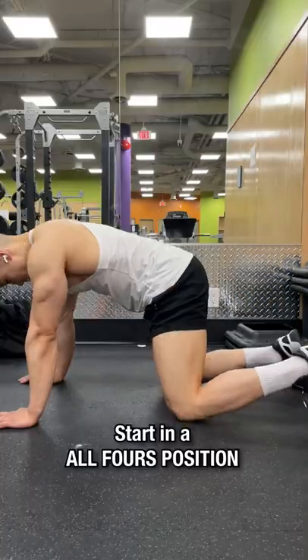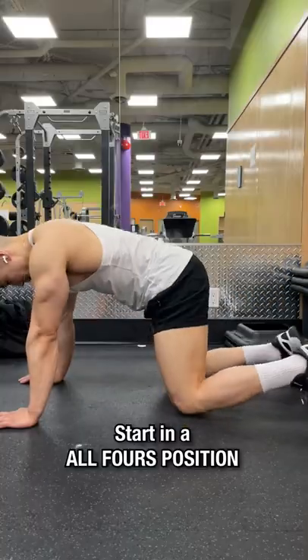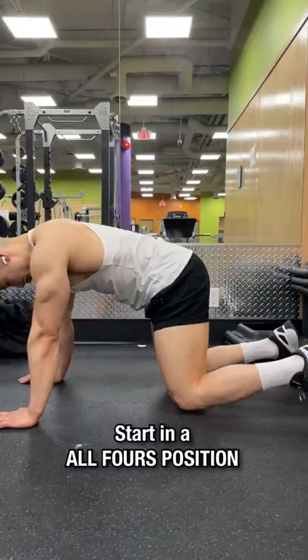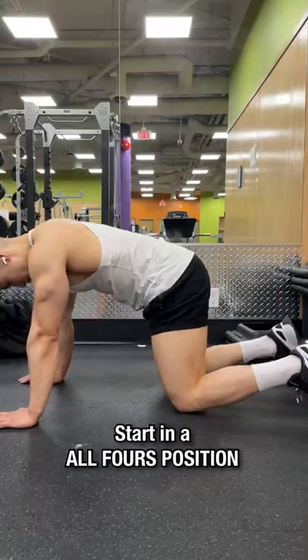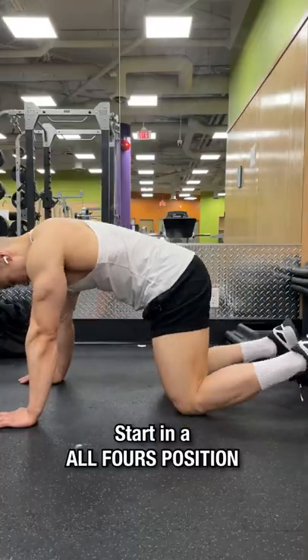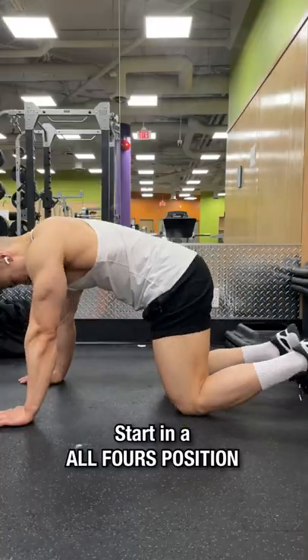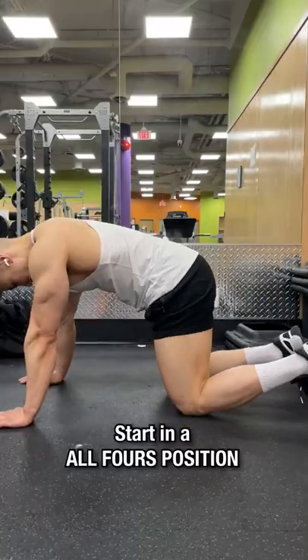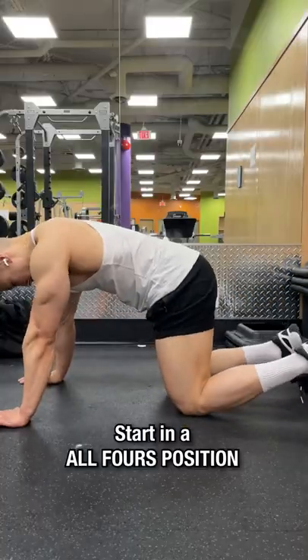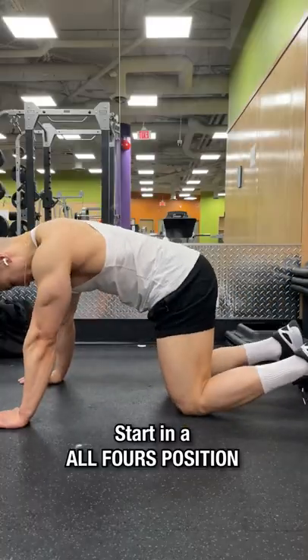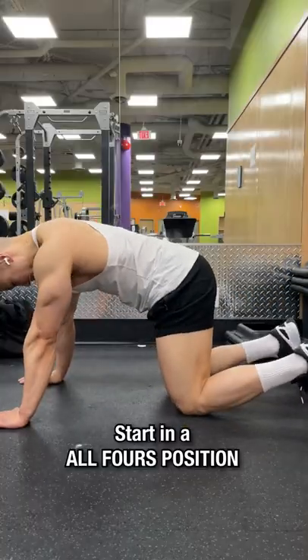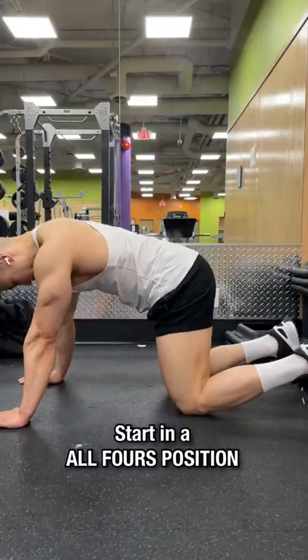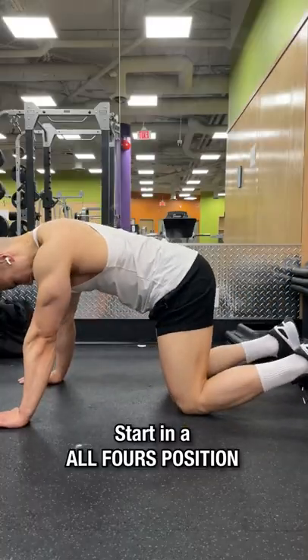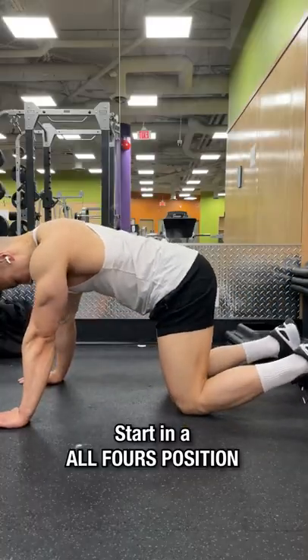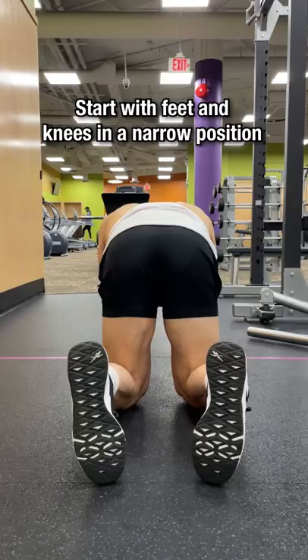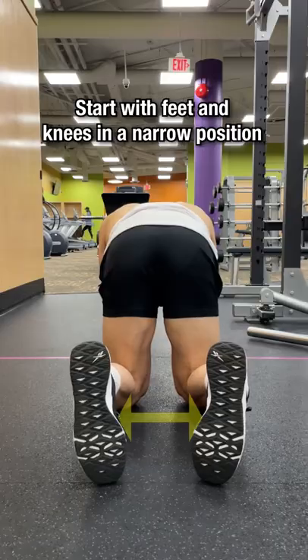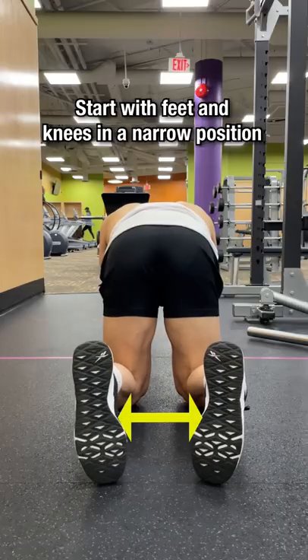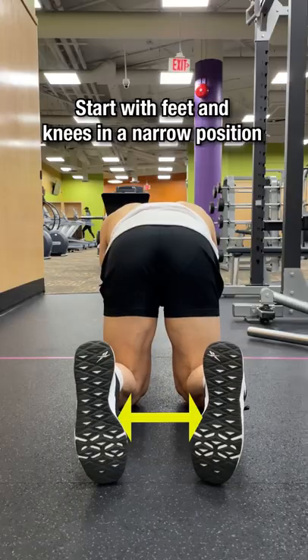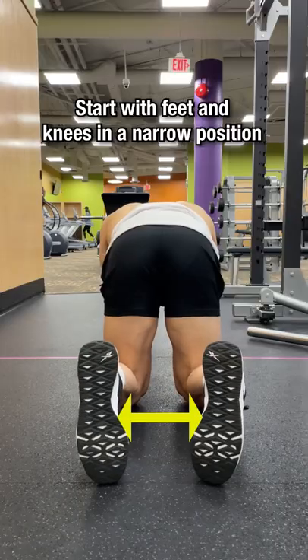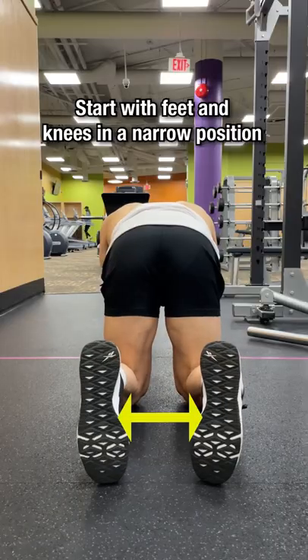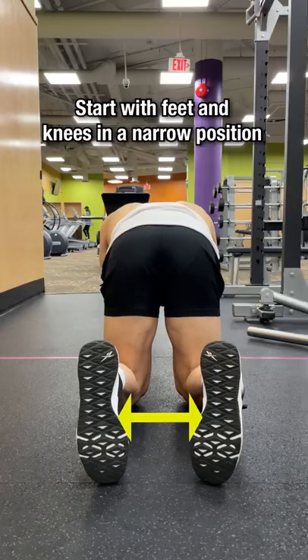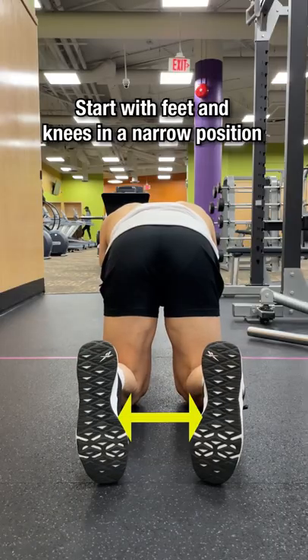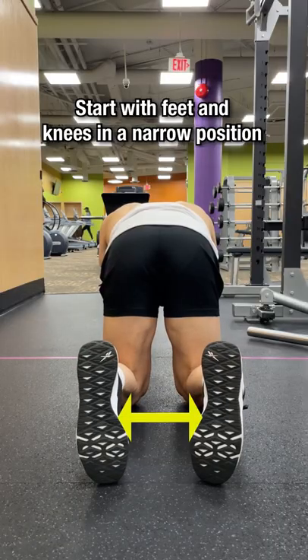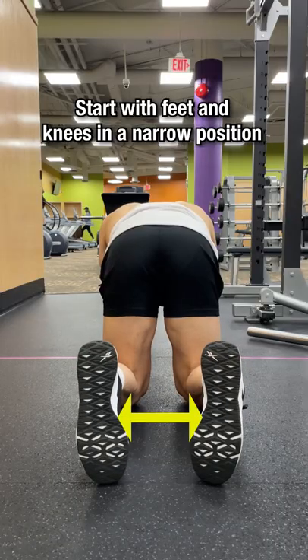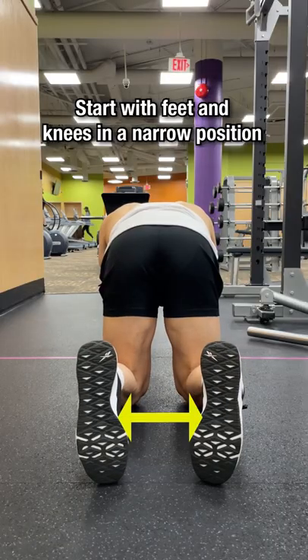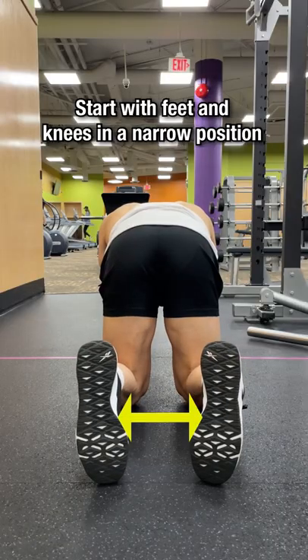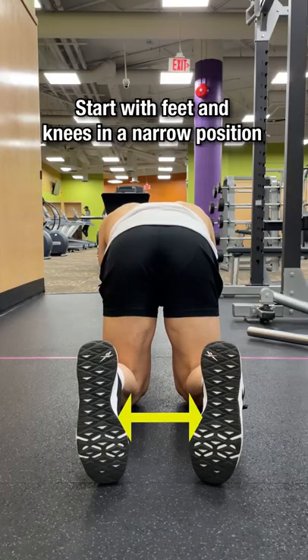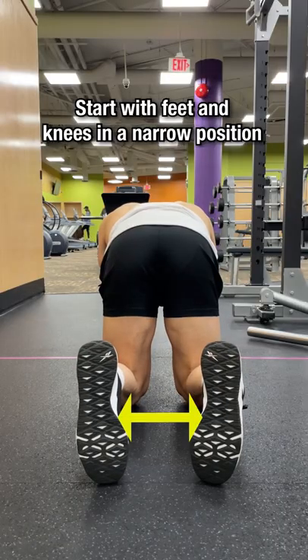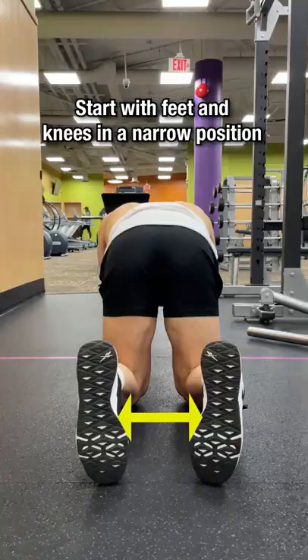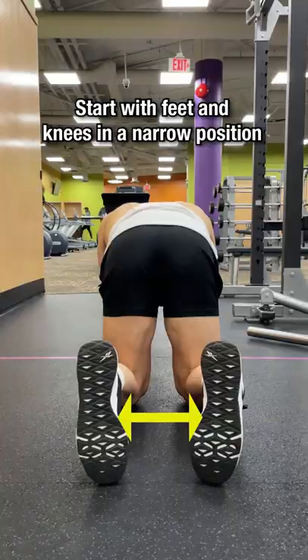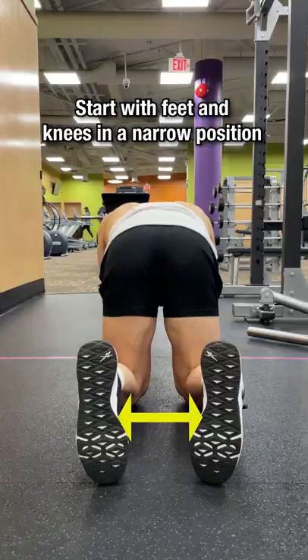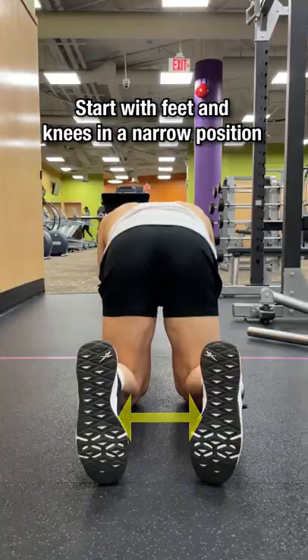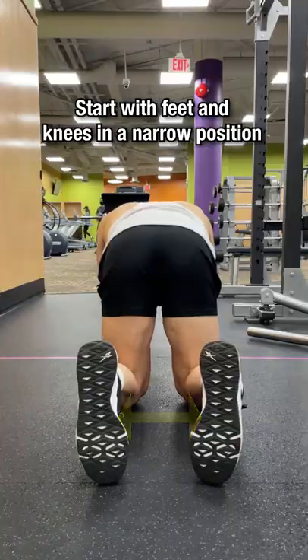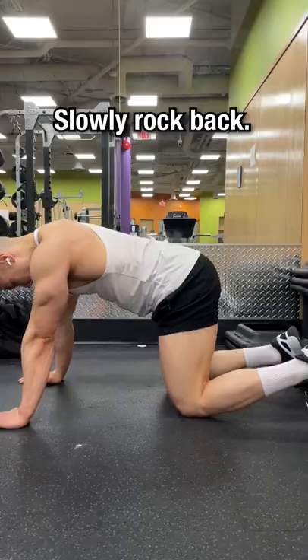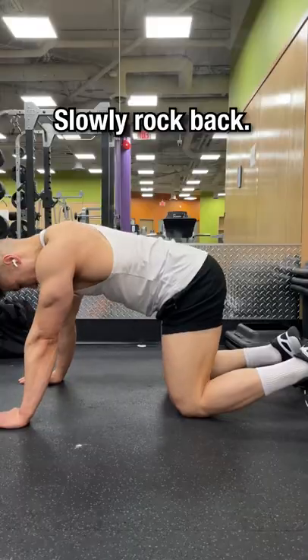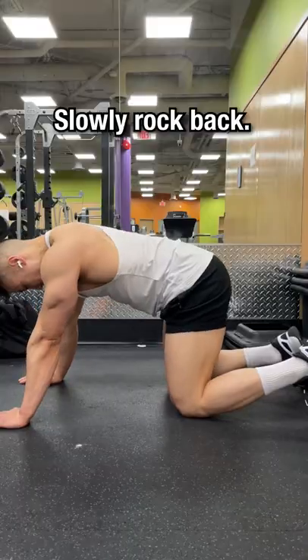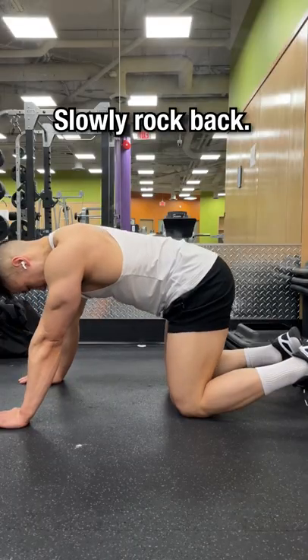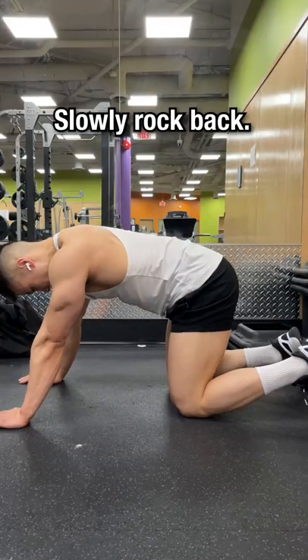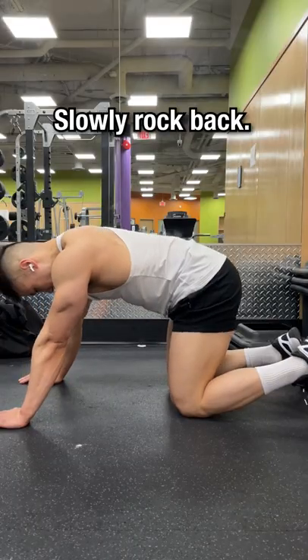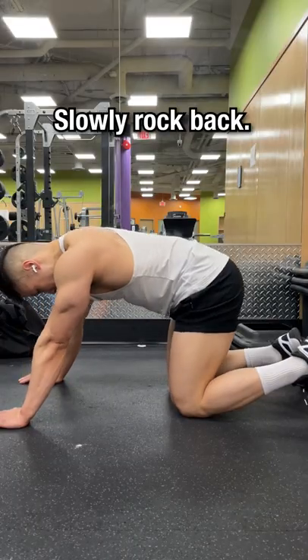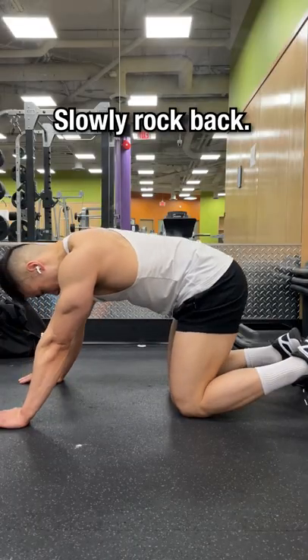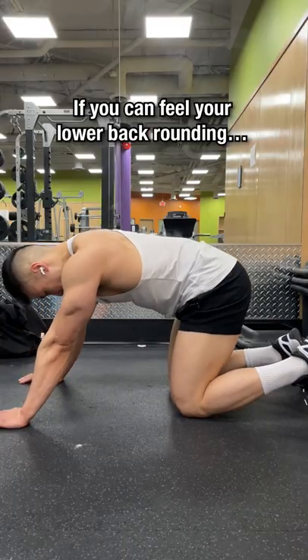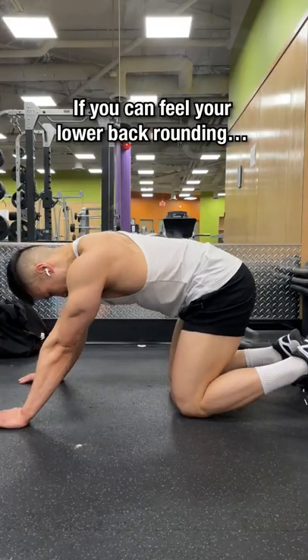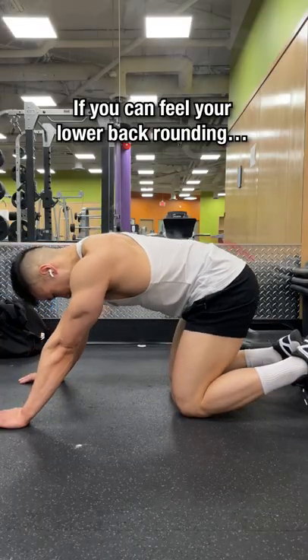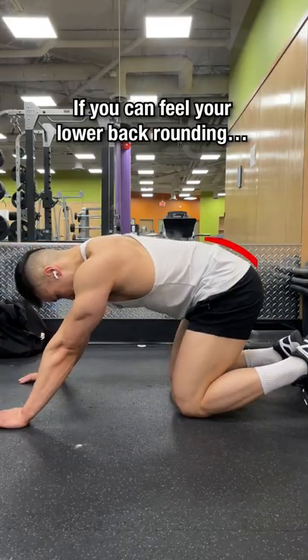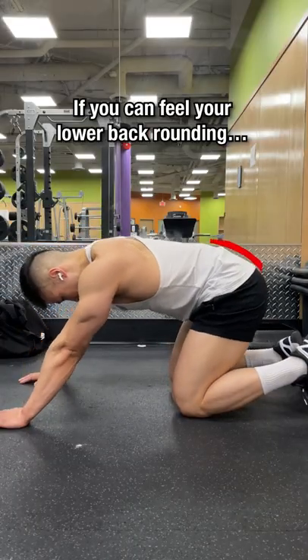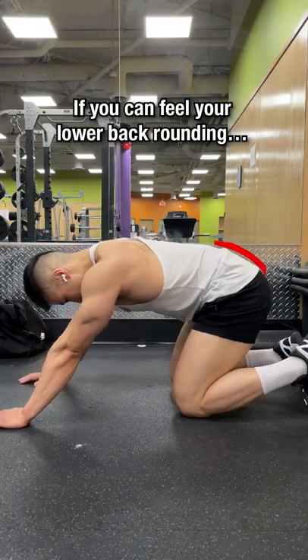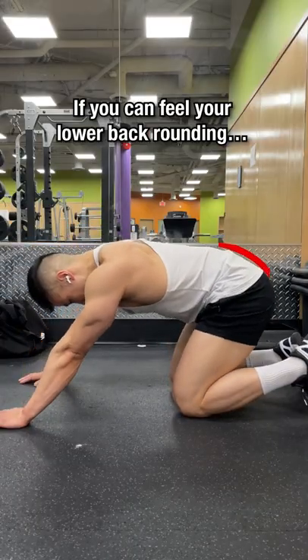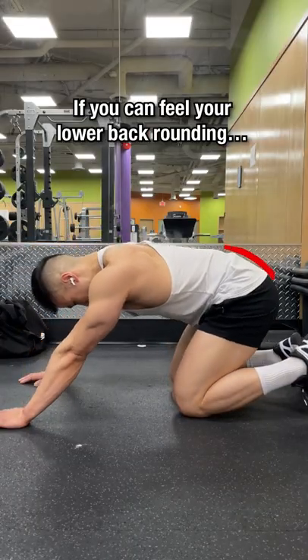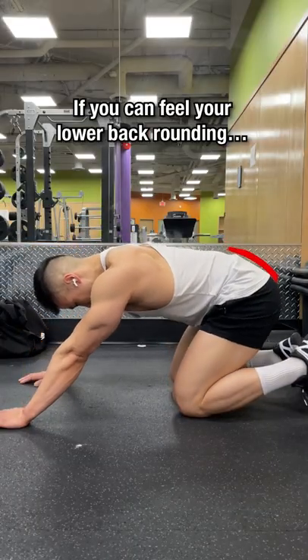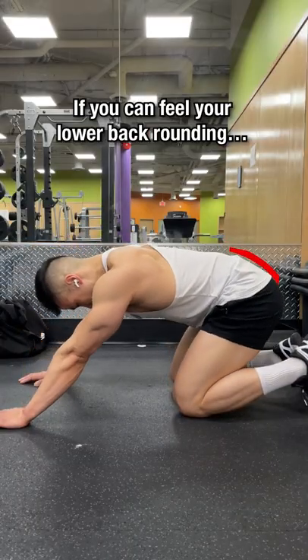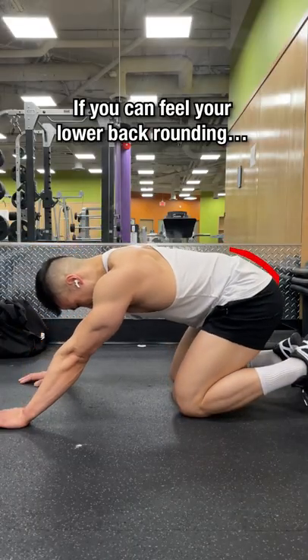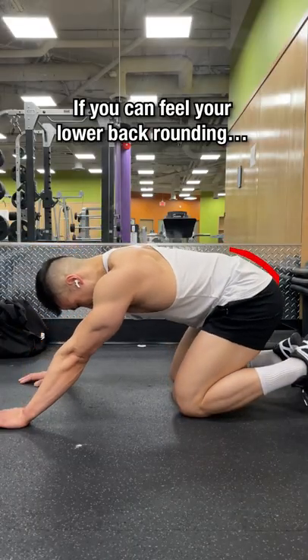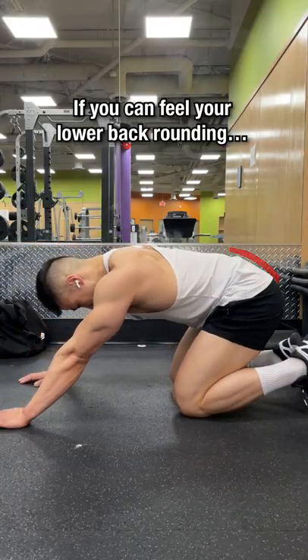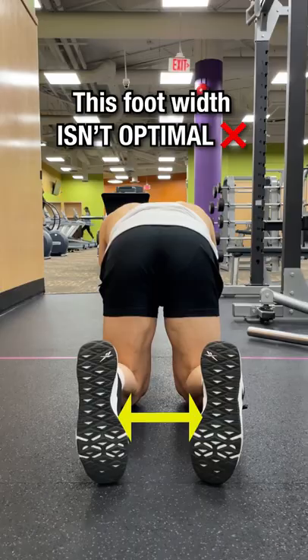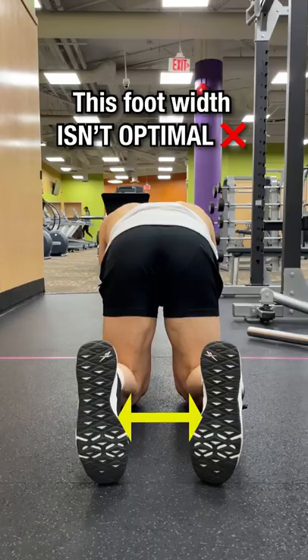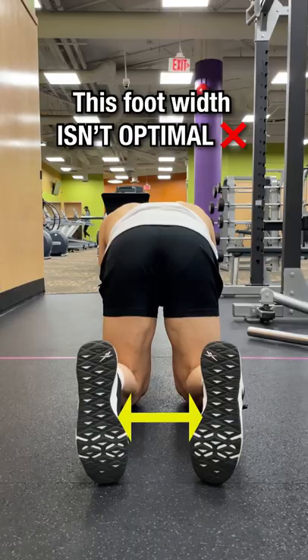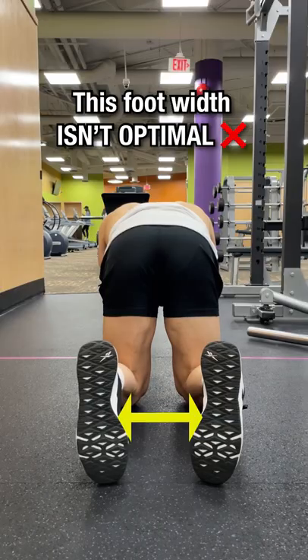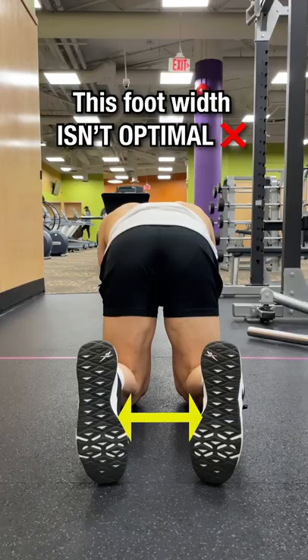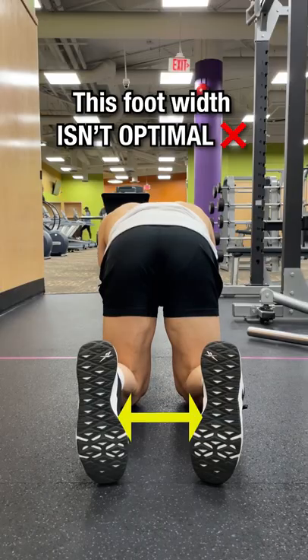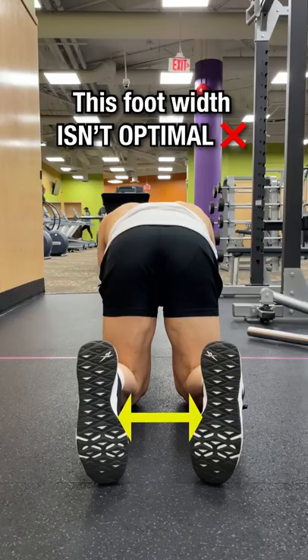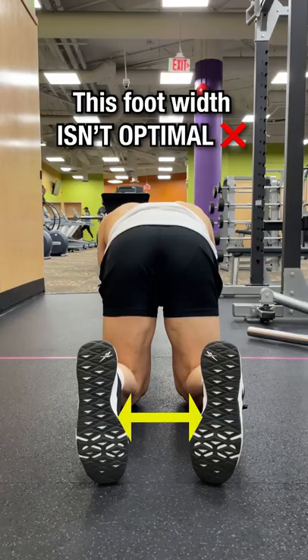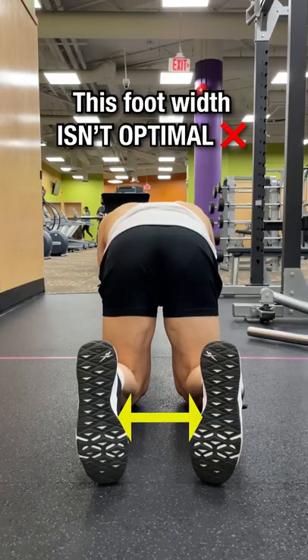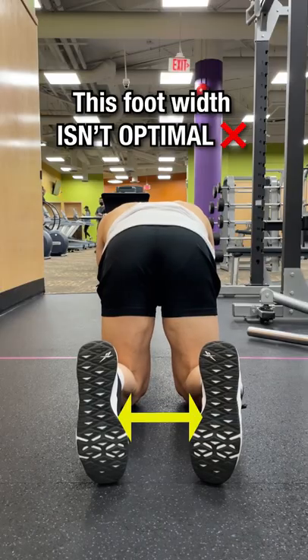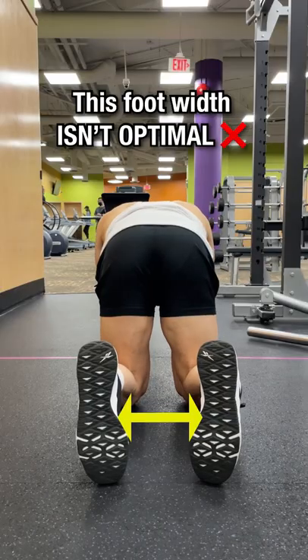Start in an all-fours position. Starting with your feet and knees in a narrow position, slowly rock back. If you can feel your lower back rounding, this foot width isn't optimal.